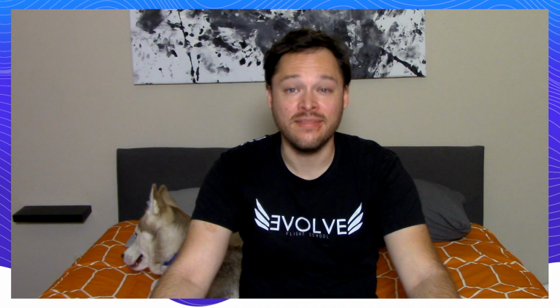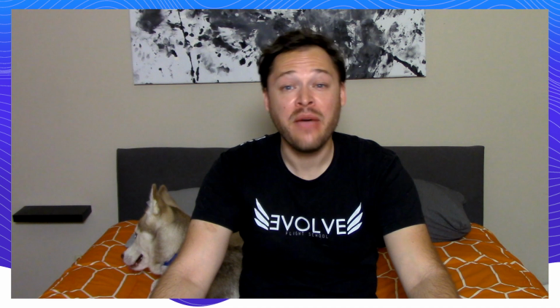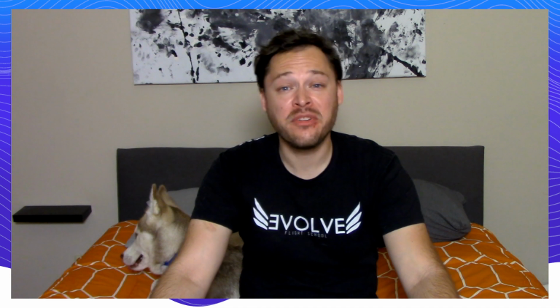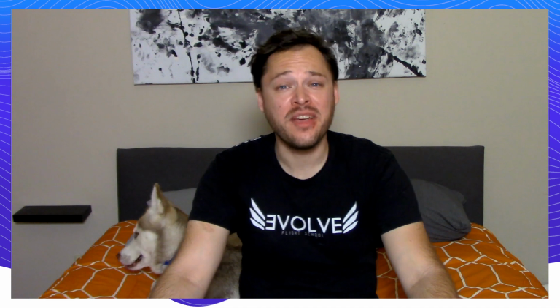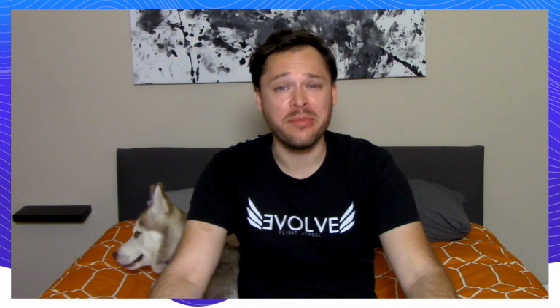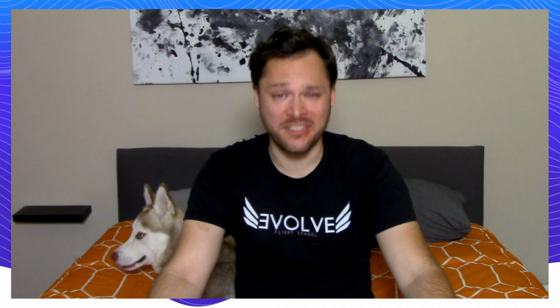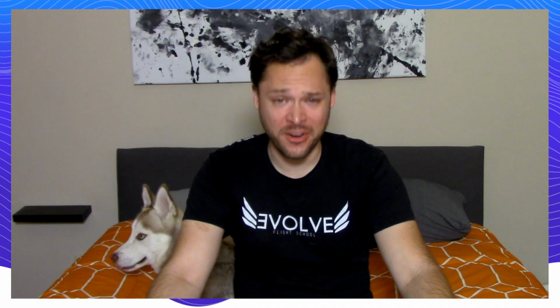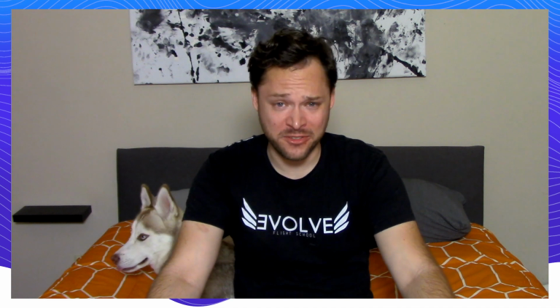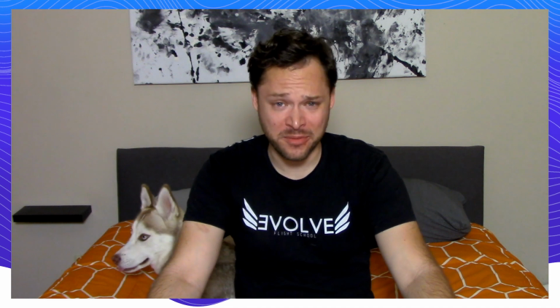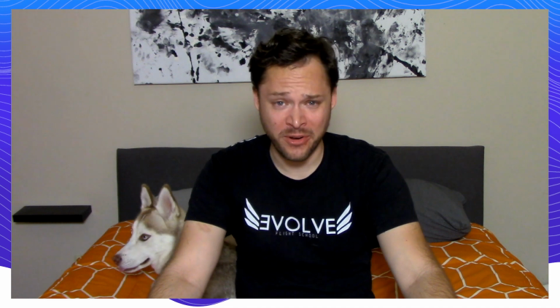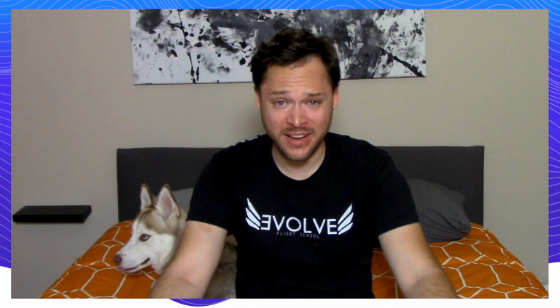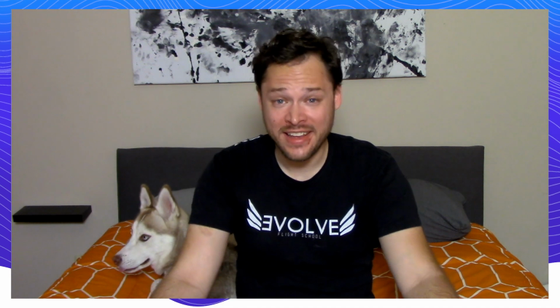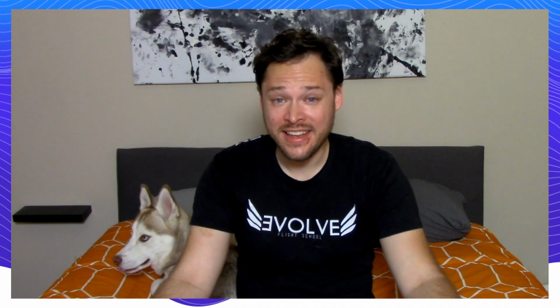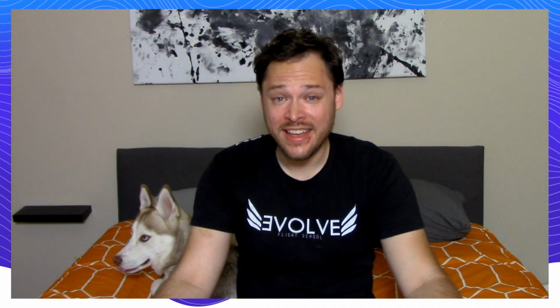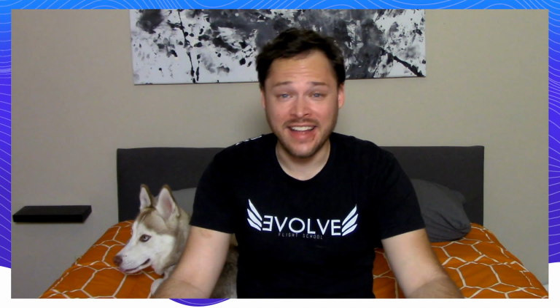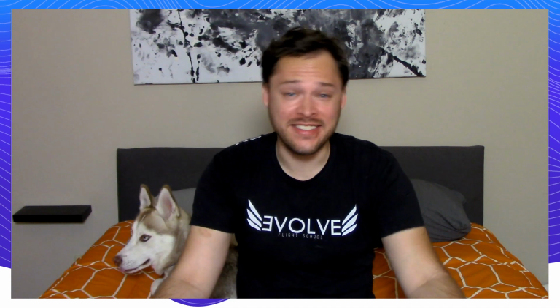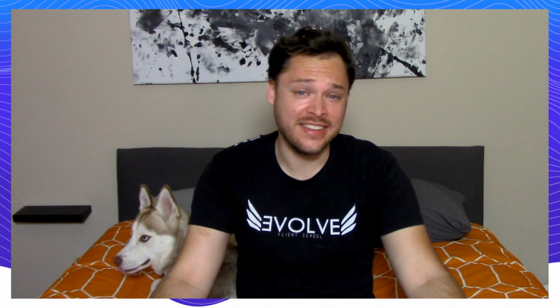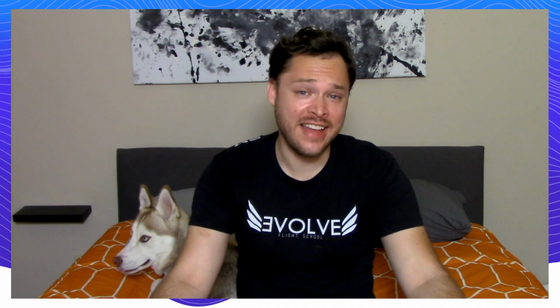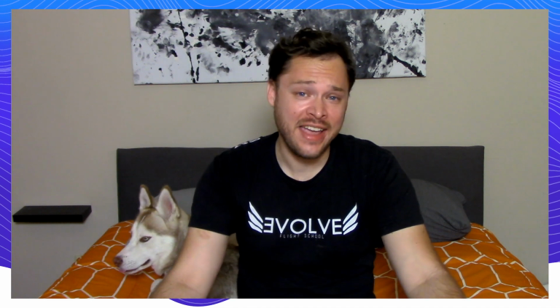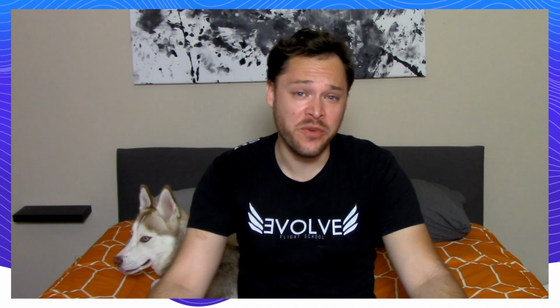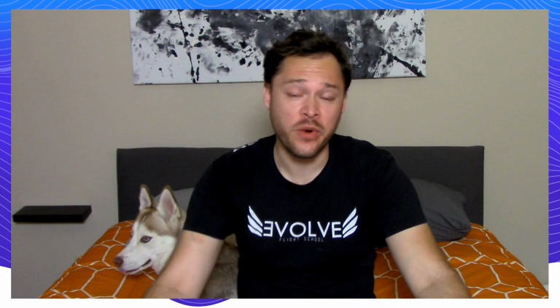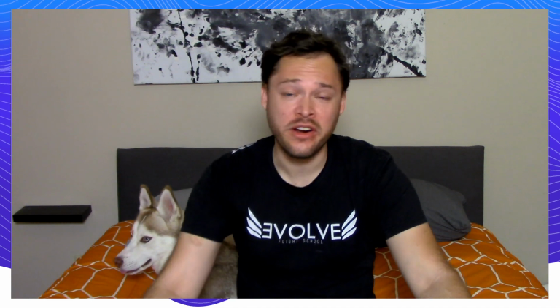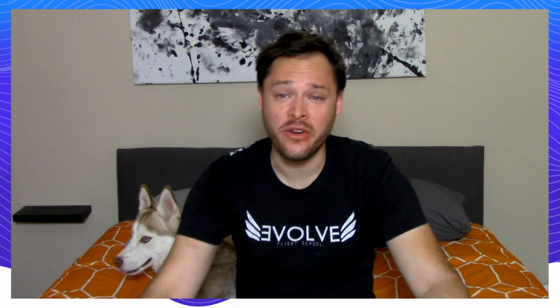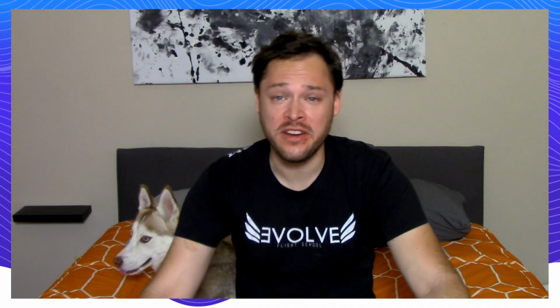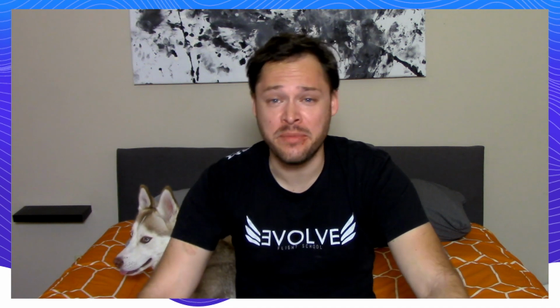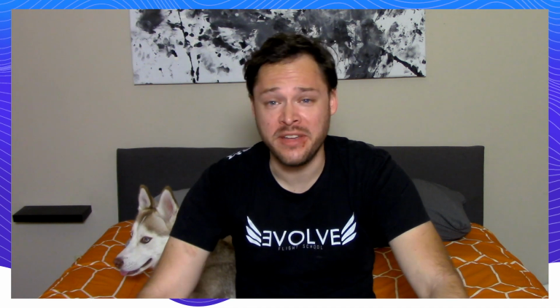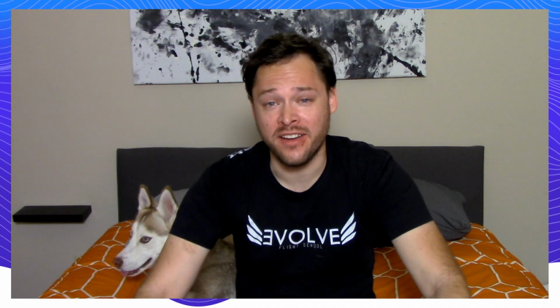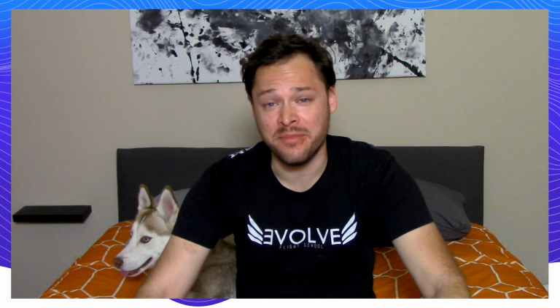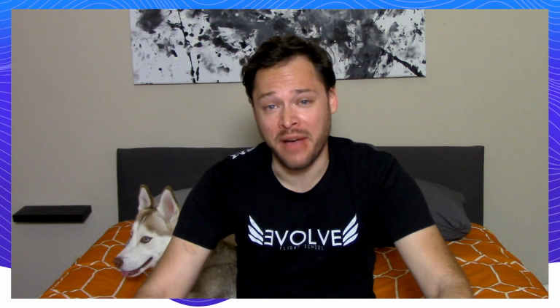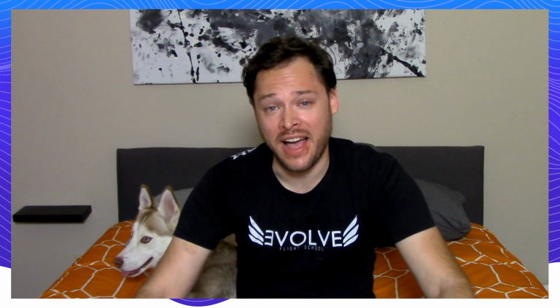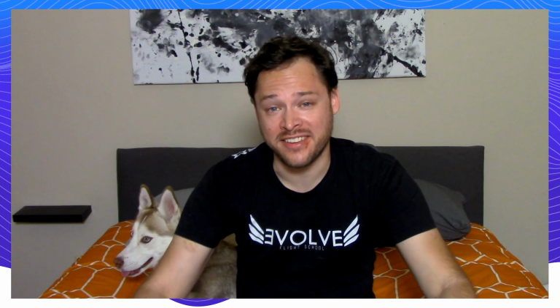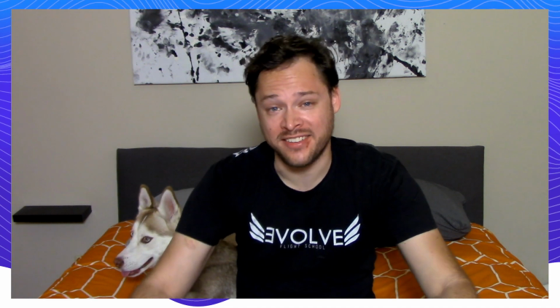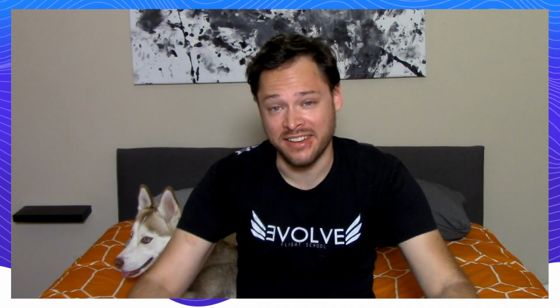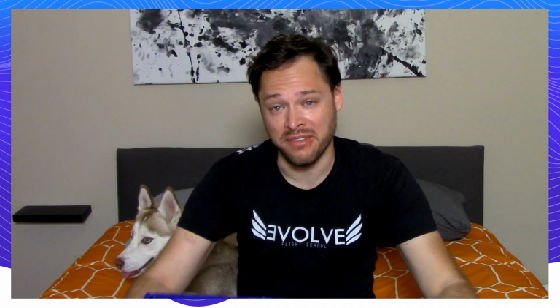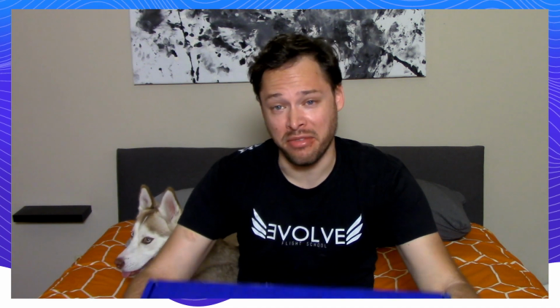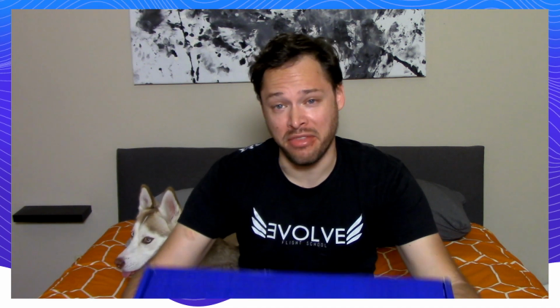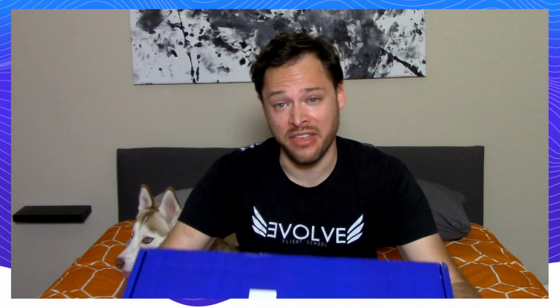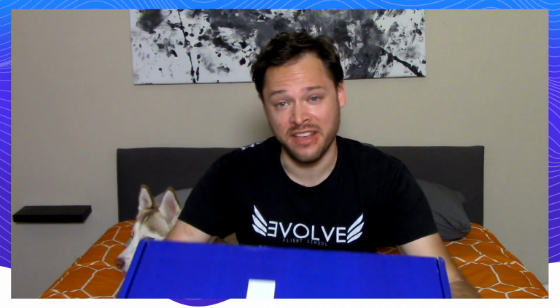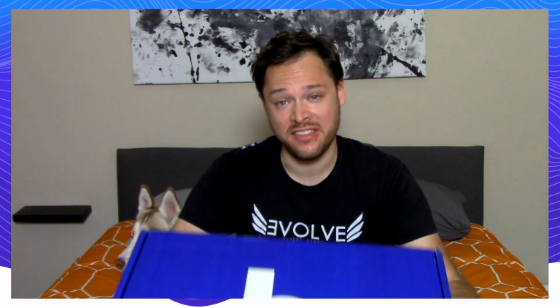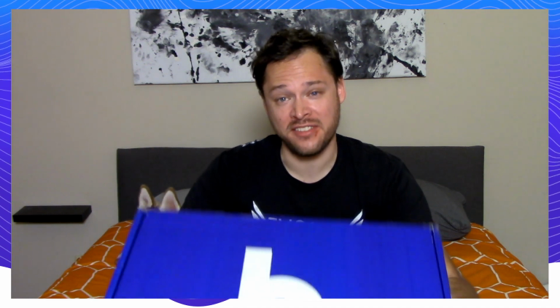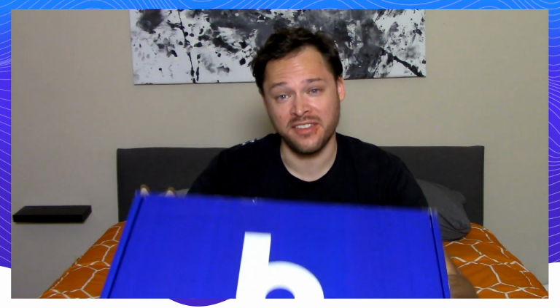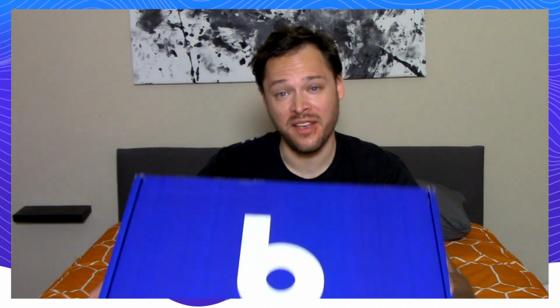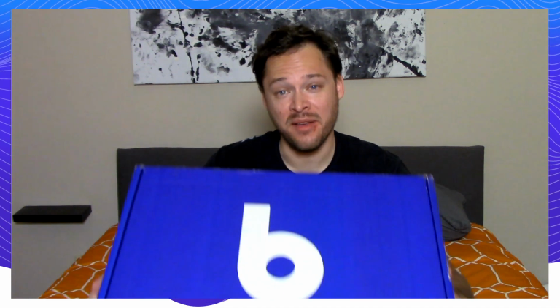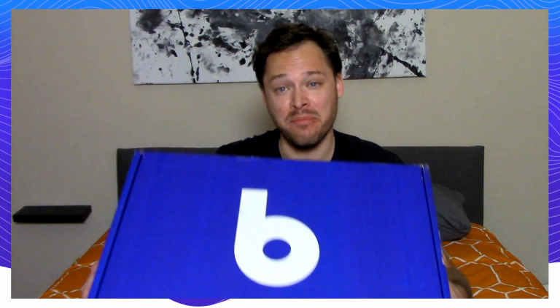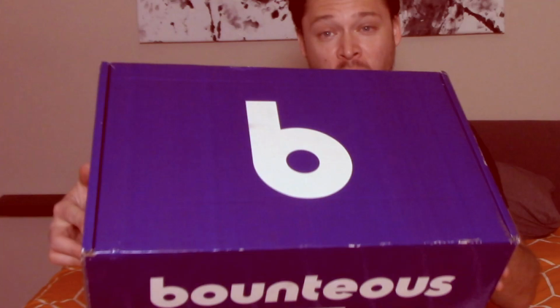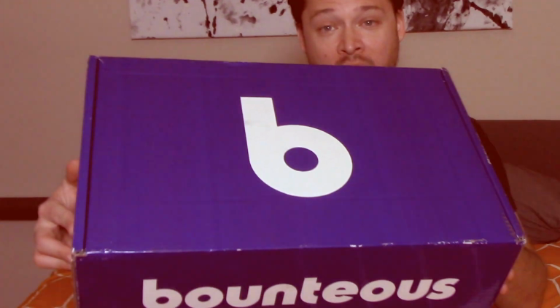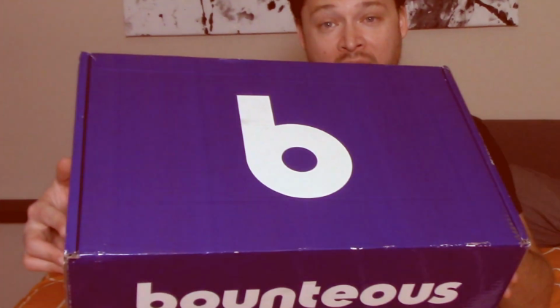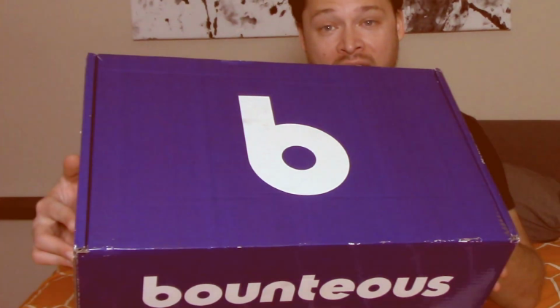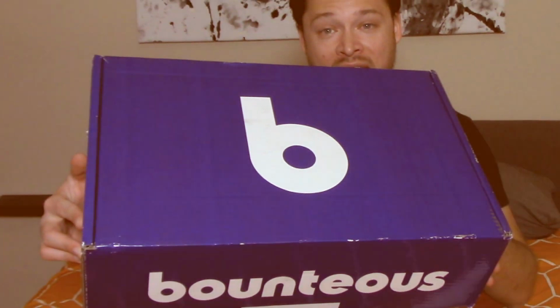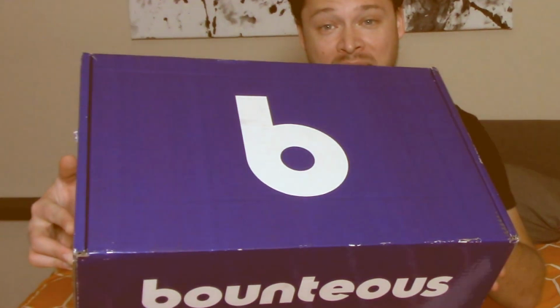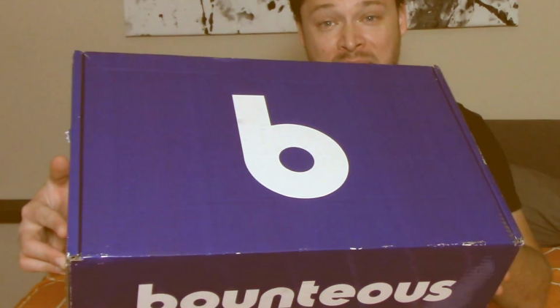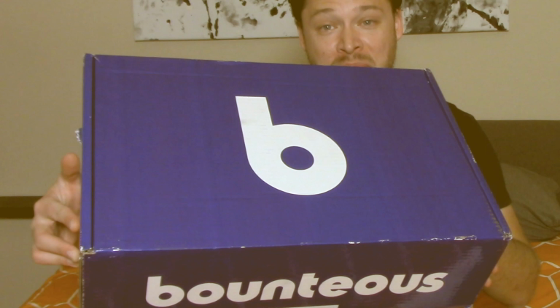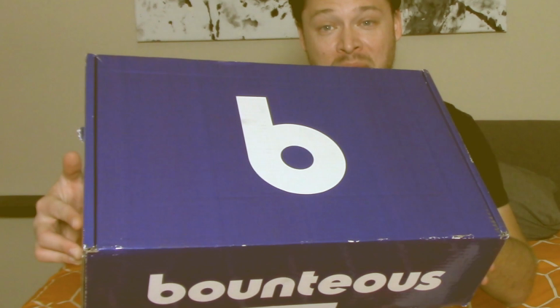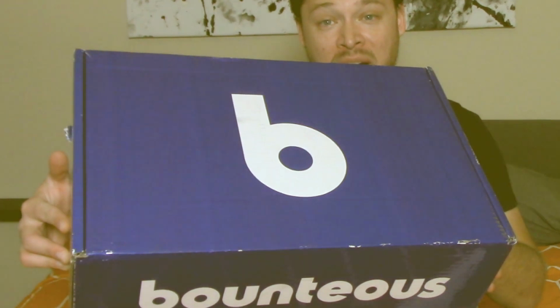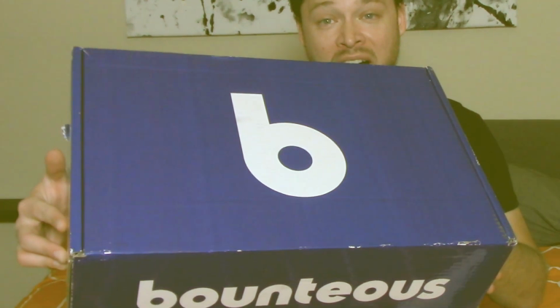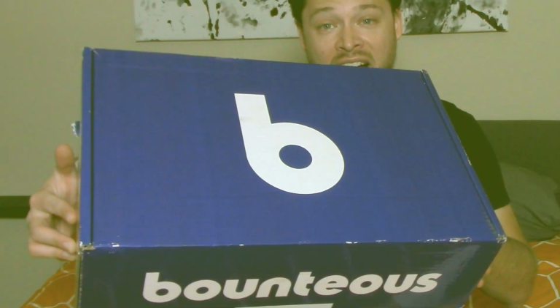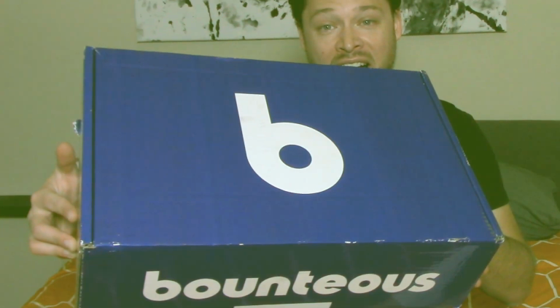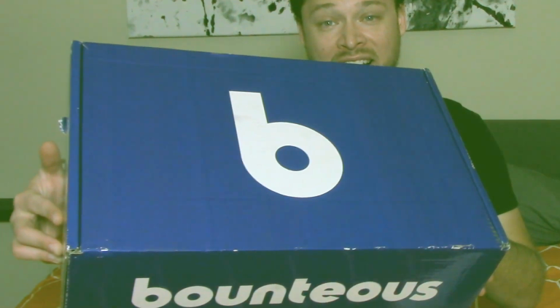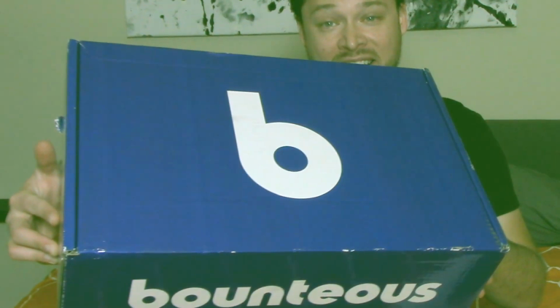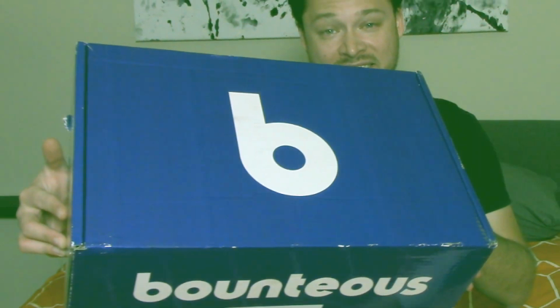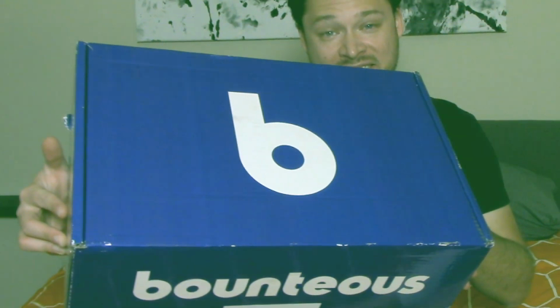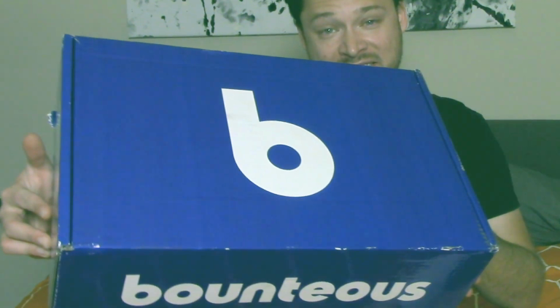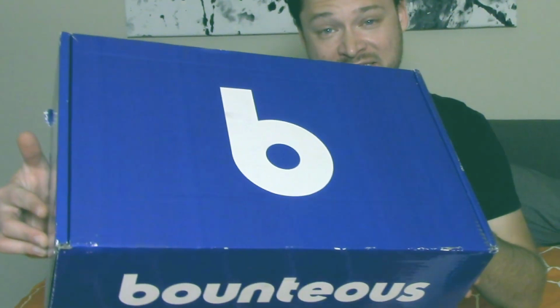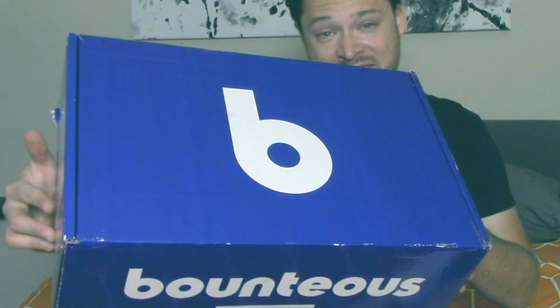Hey, what's up? It's ToasterBoy, and today we're going to be unboxing this Bounteous Swag Box.